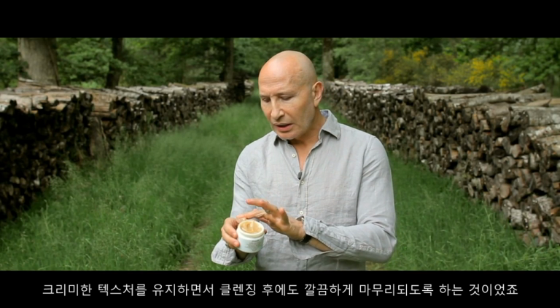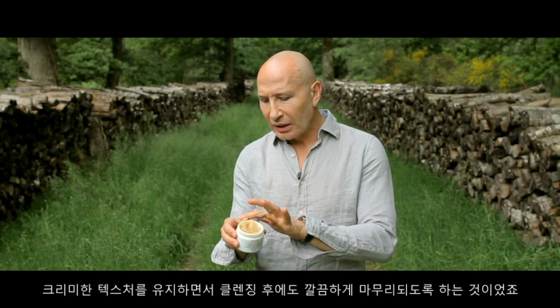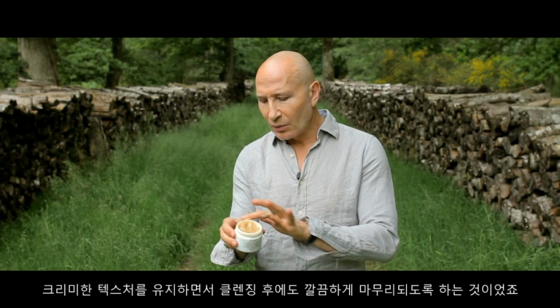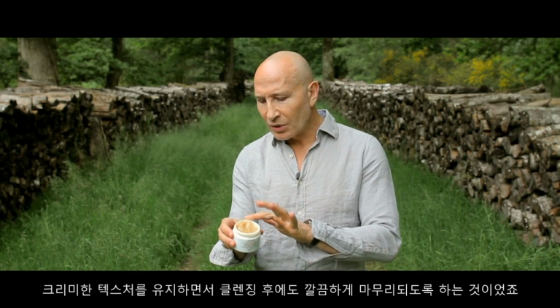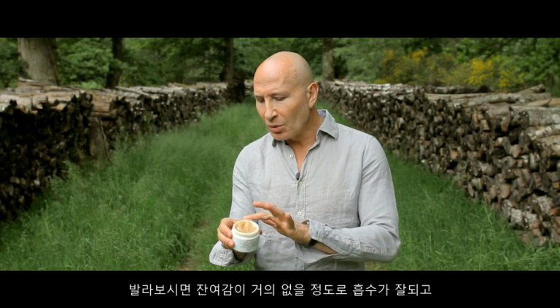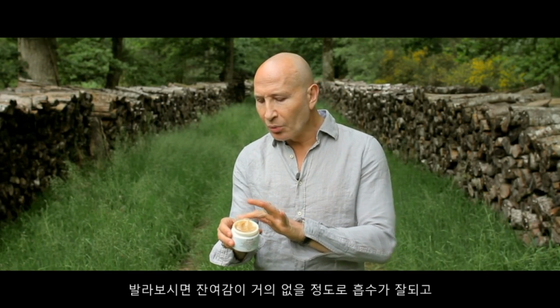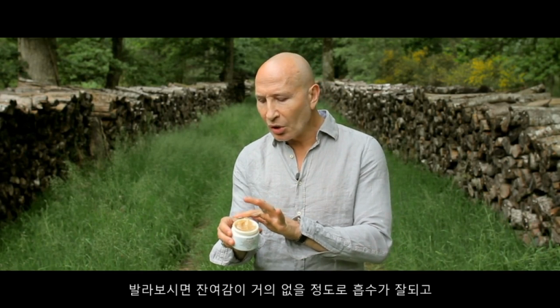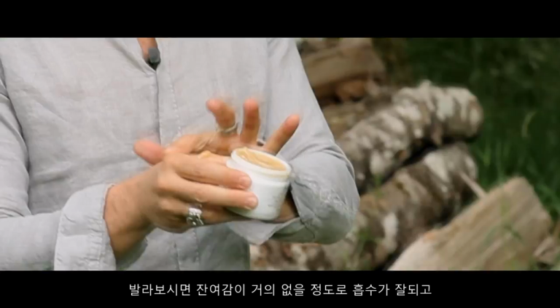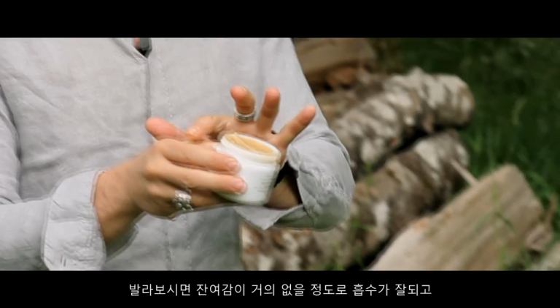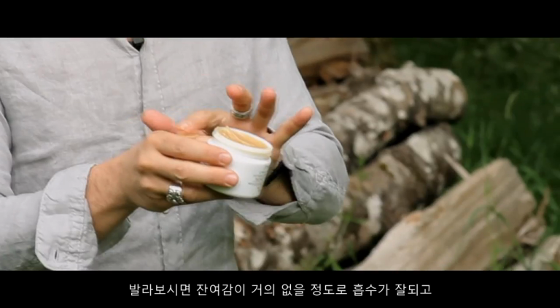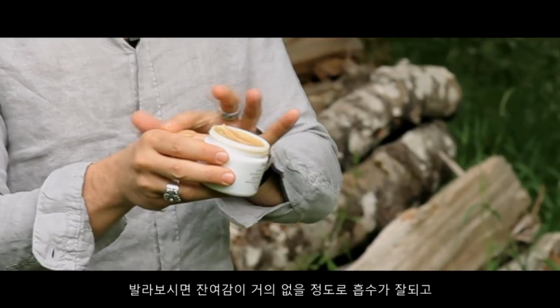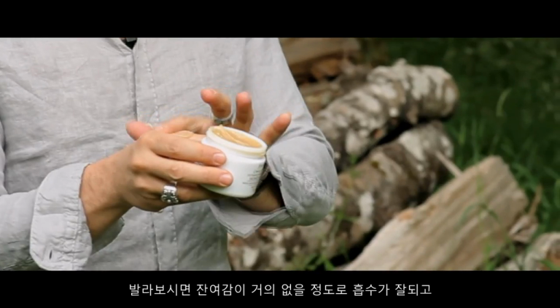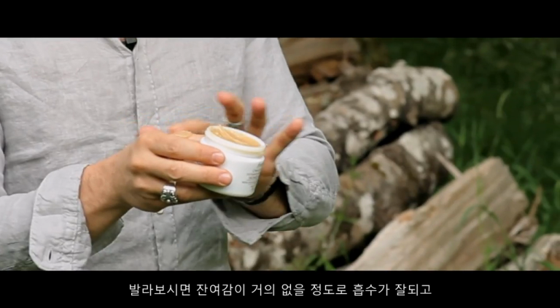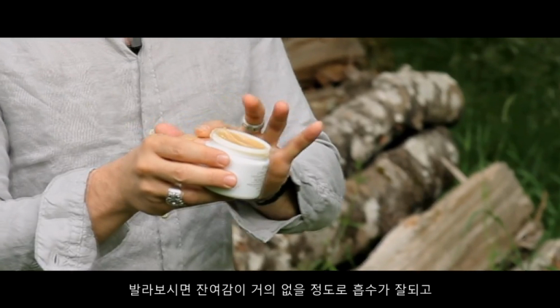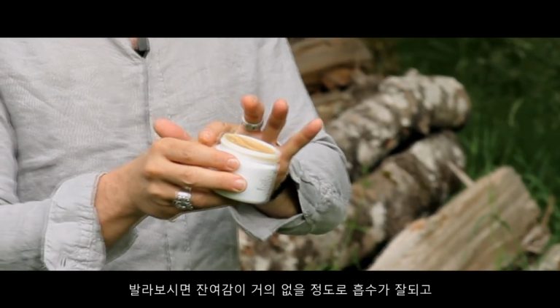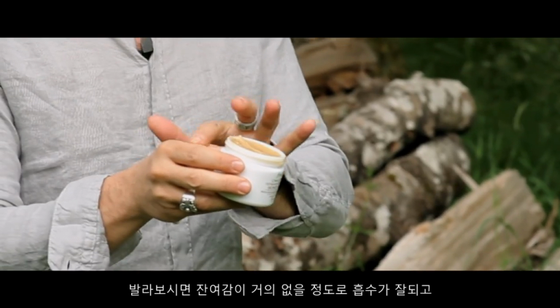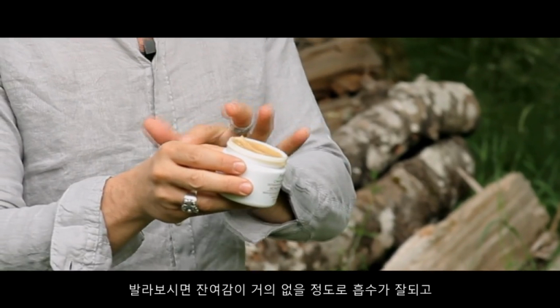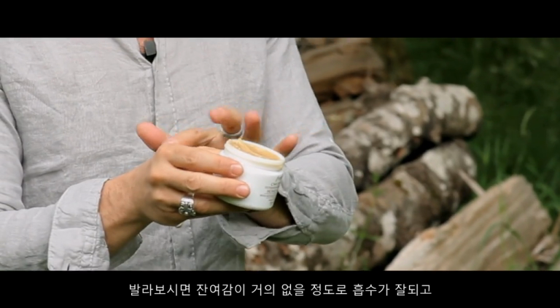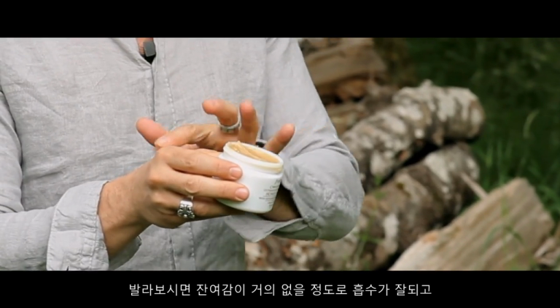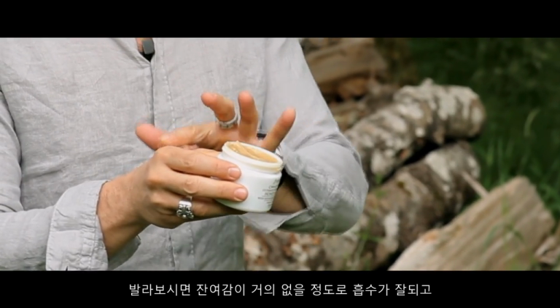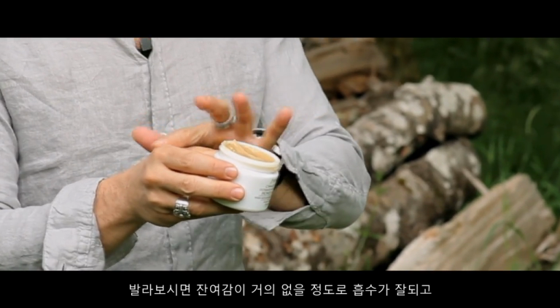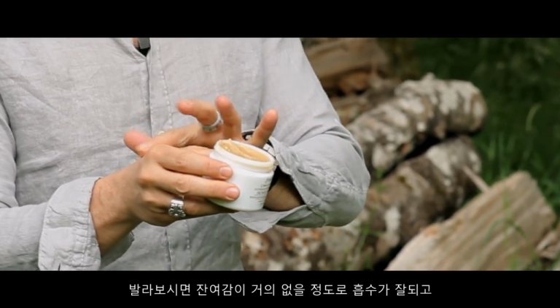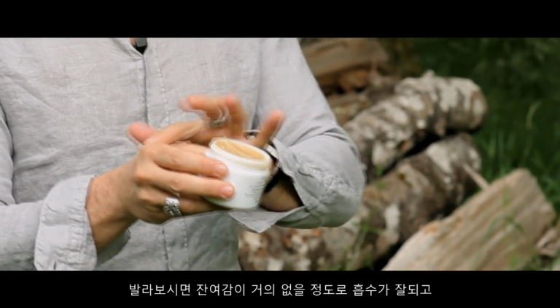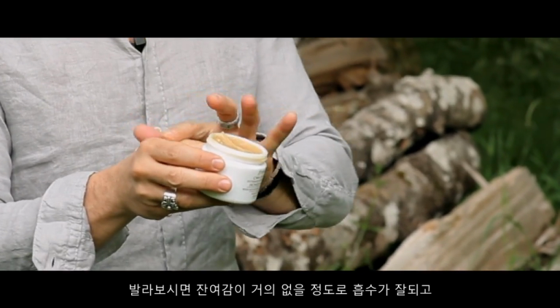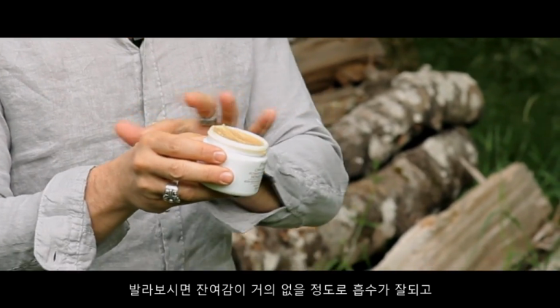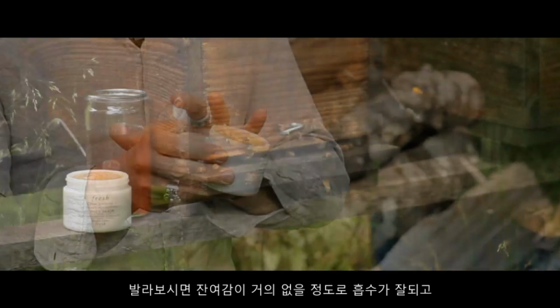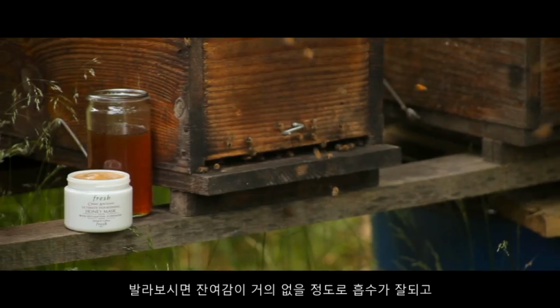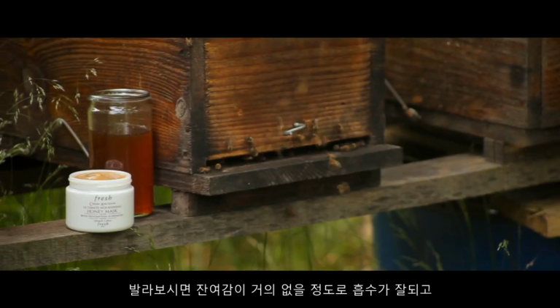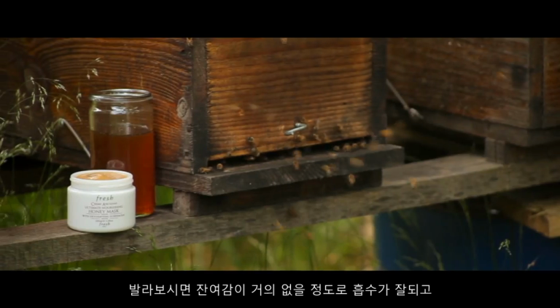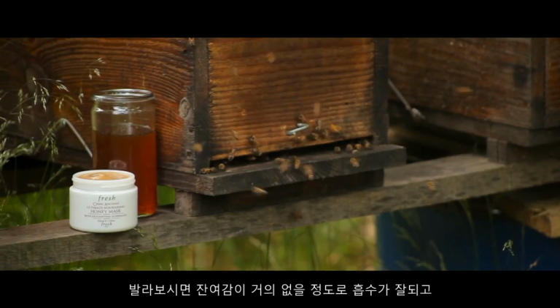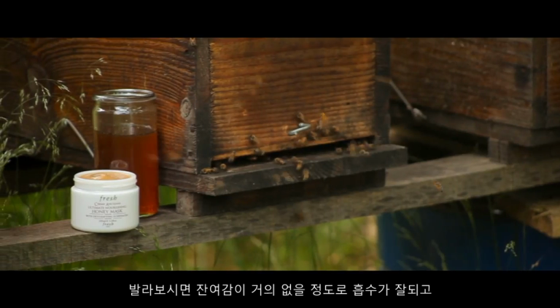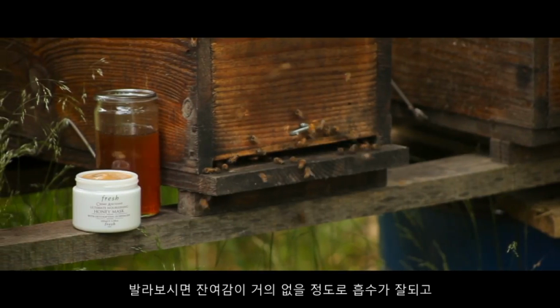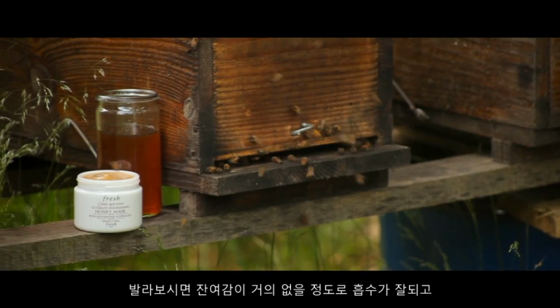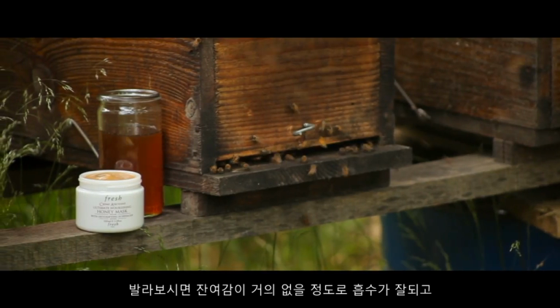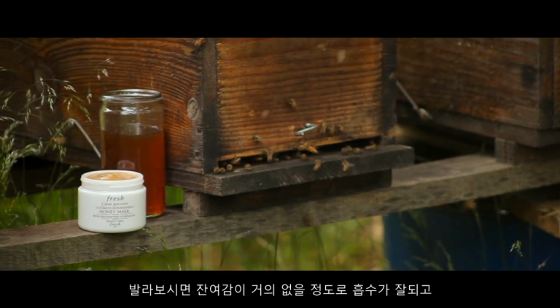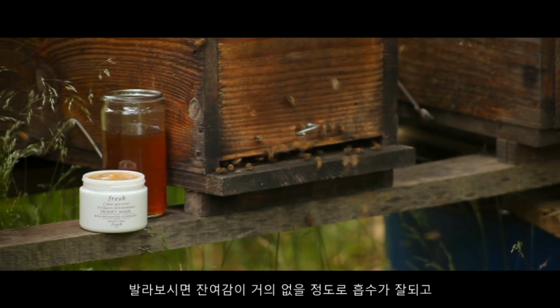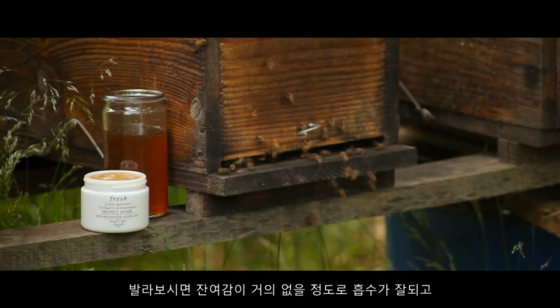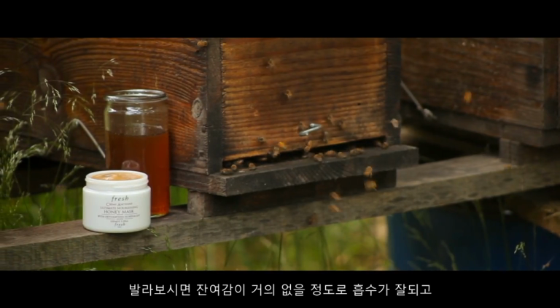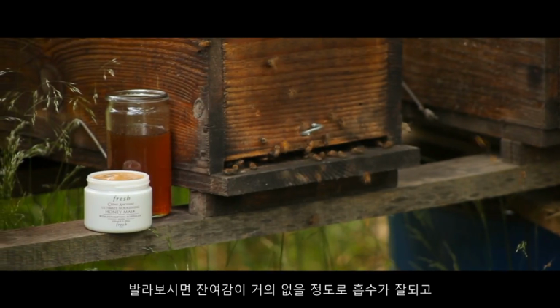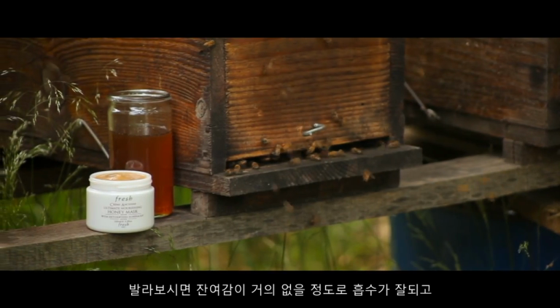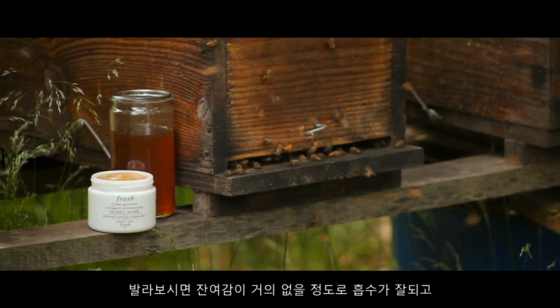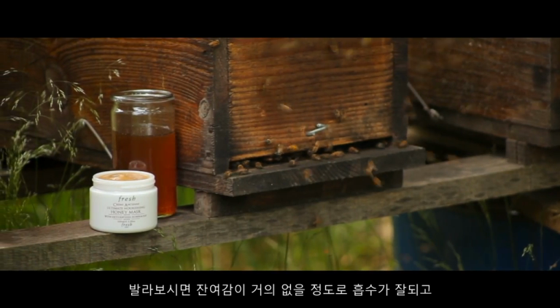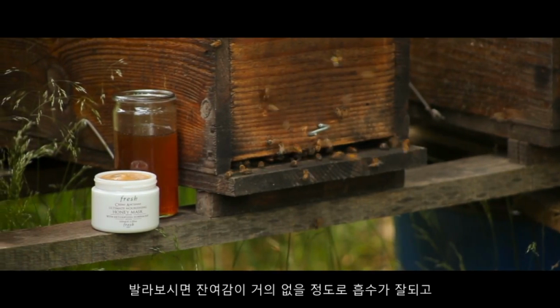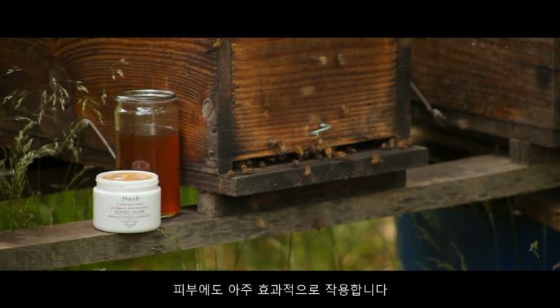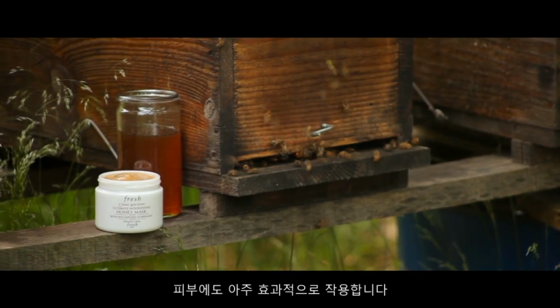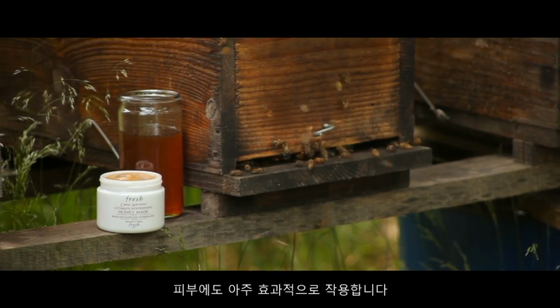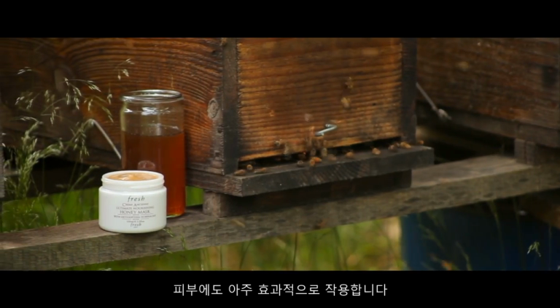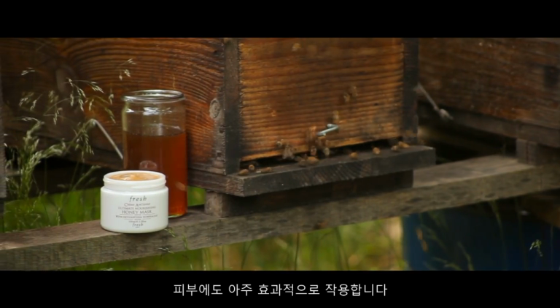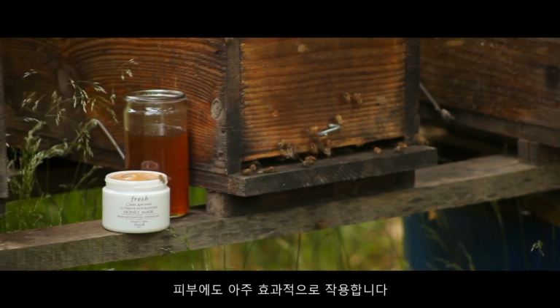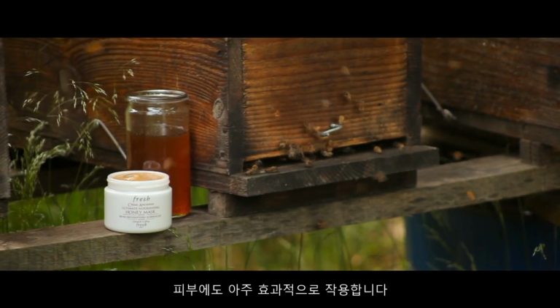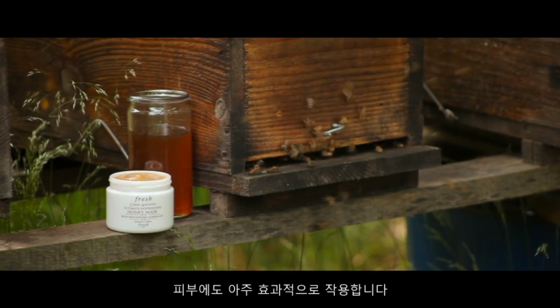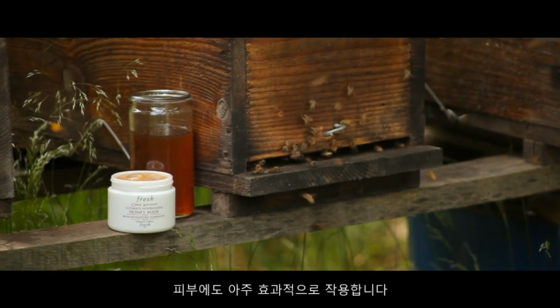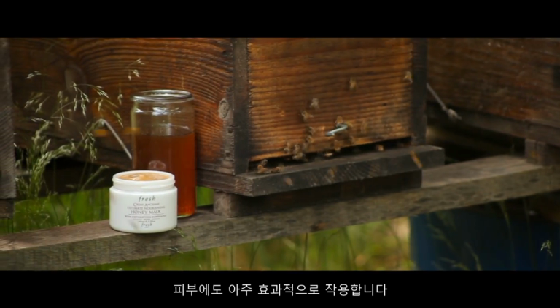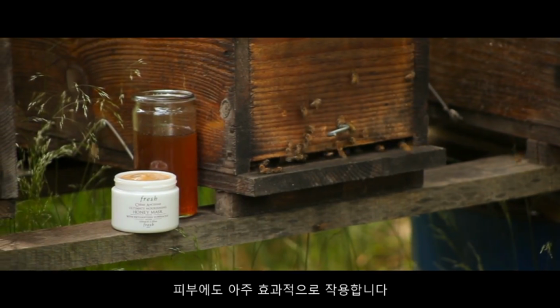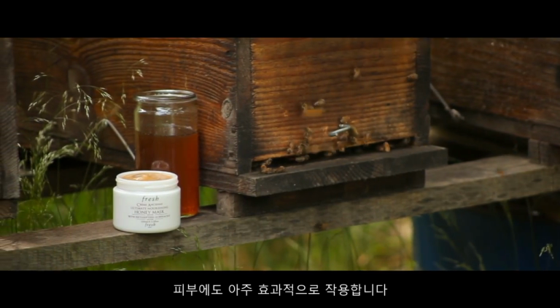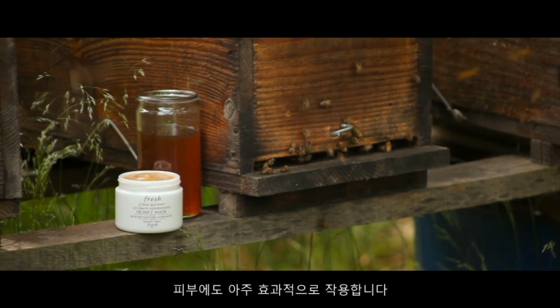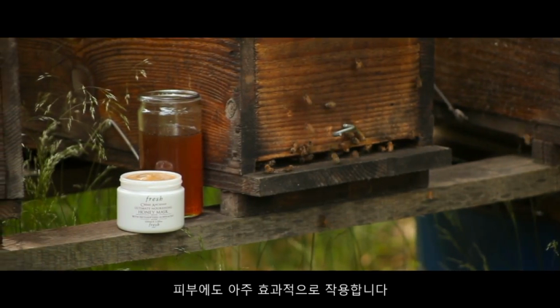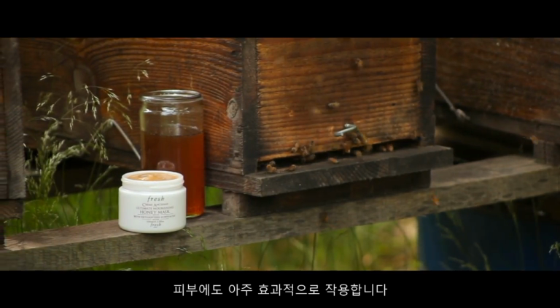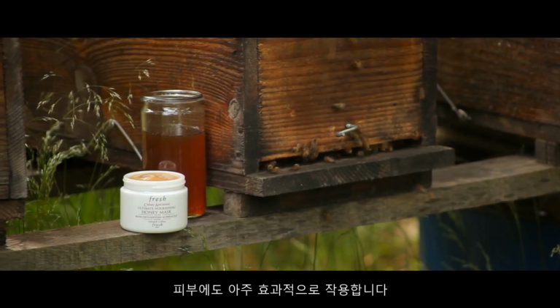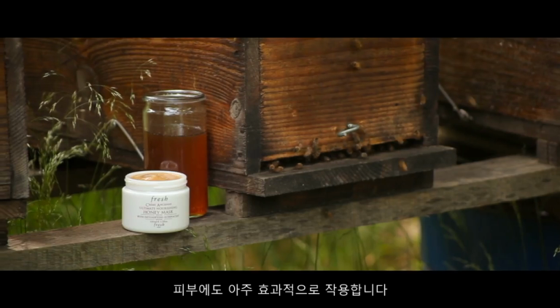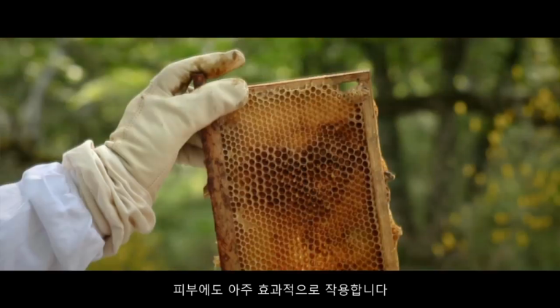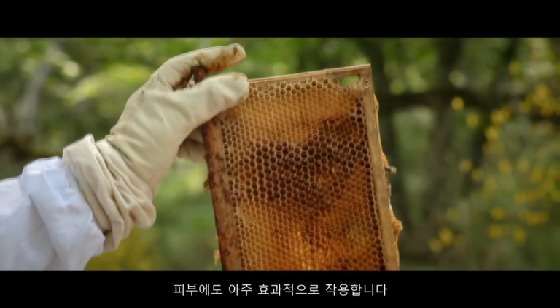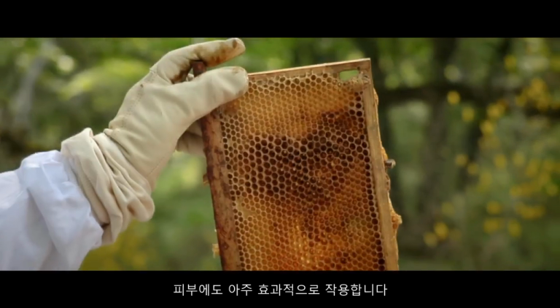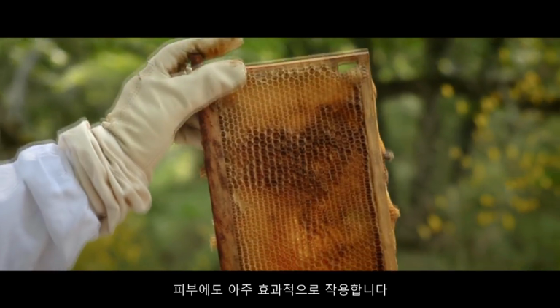When you put it on, it's like nothing else. And the results are equally amazing.